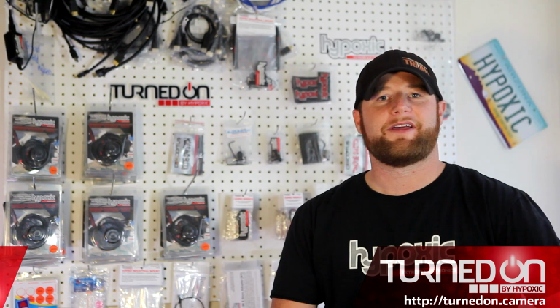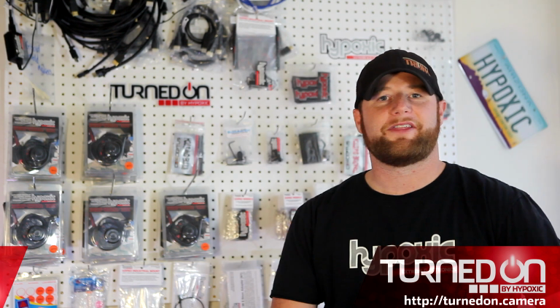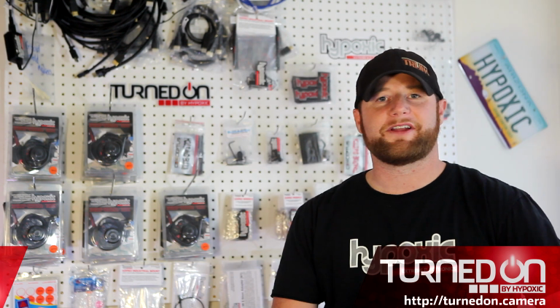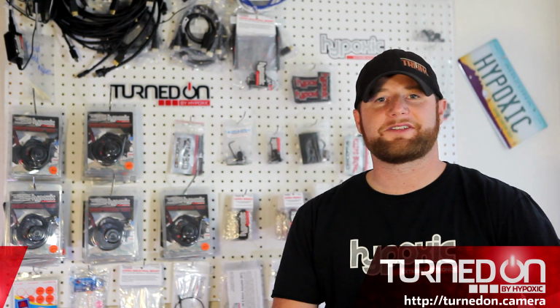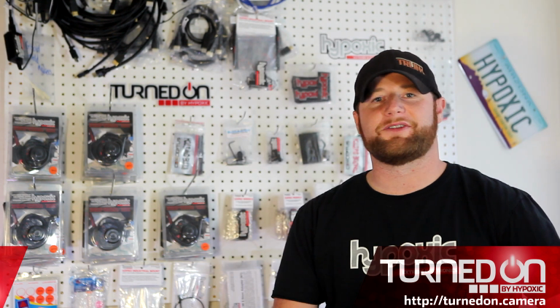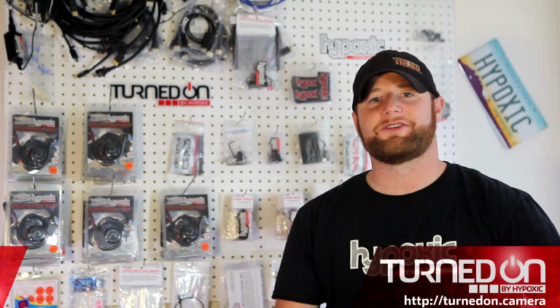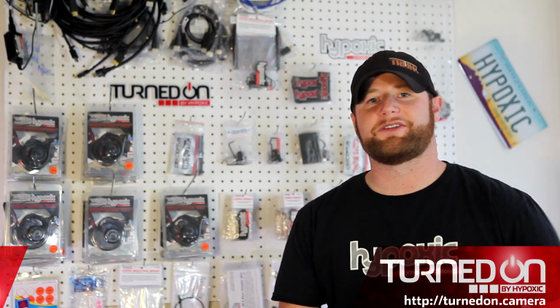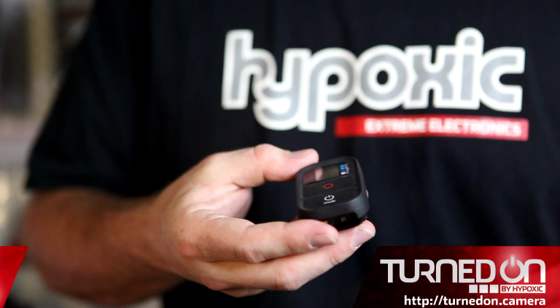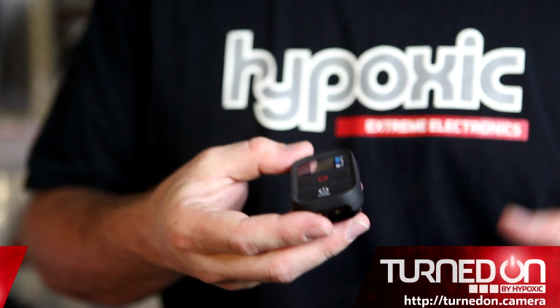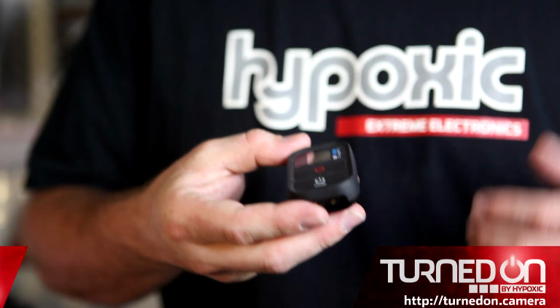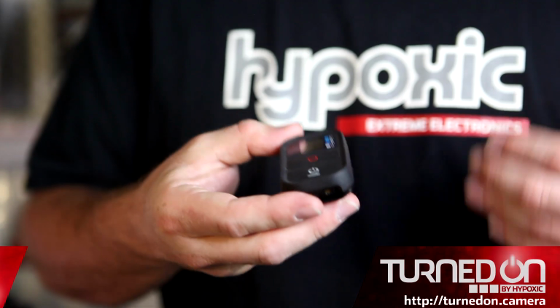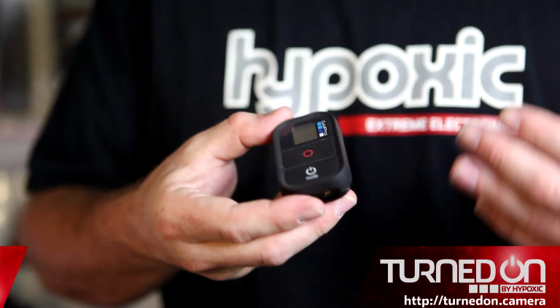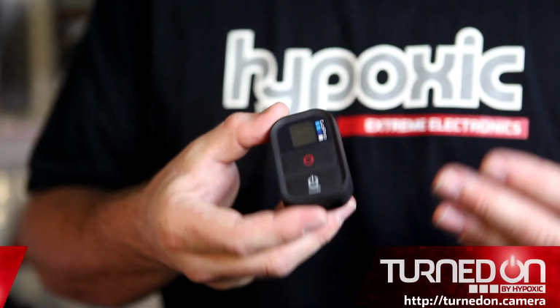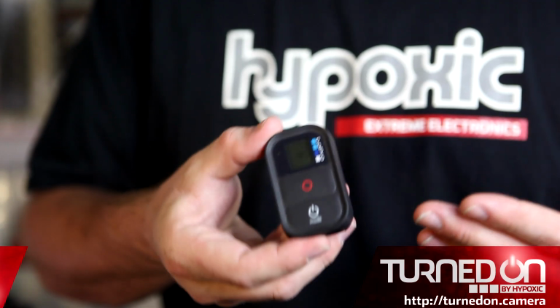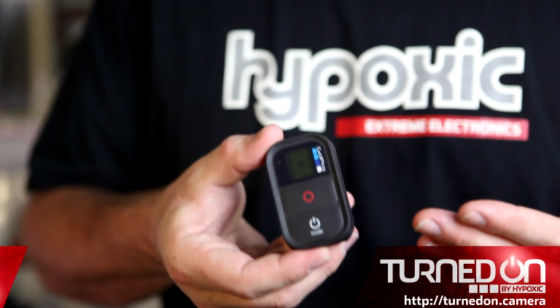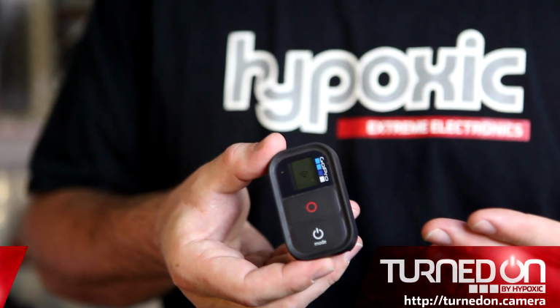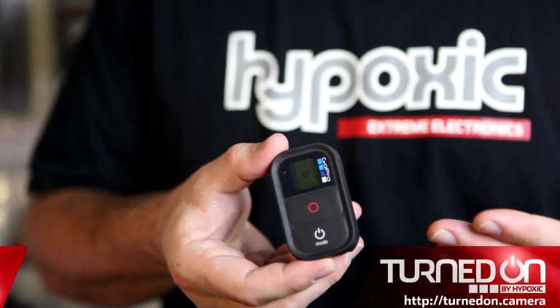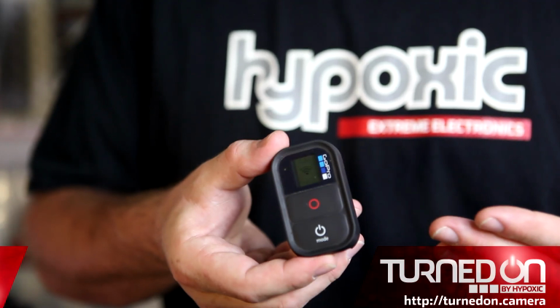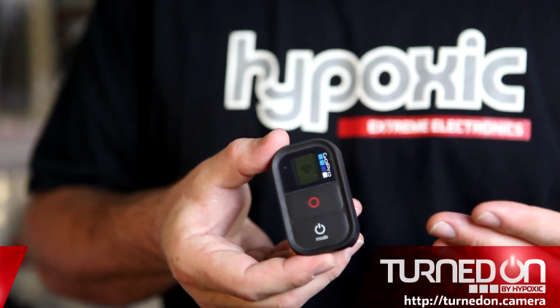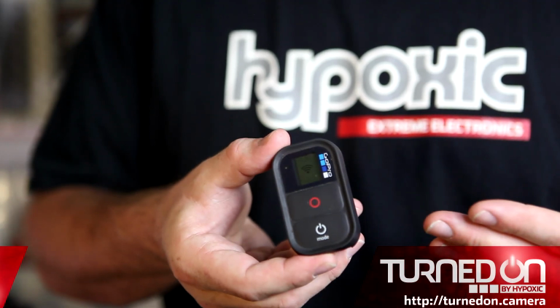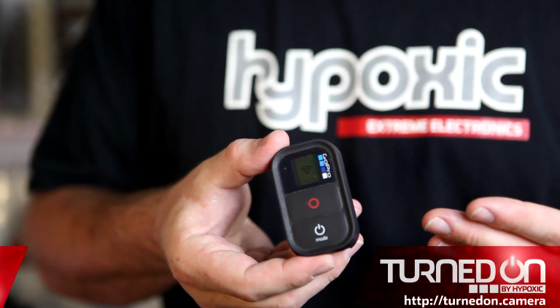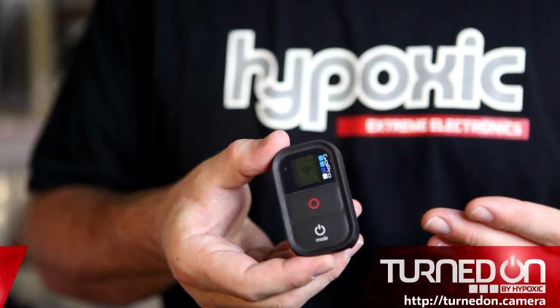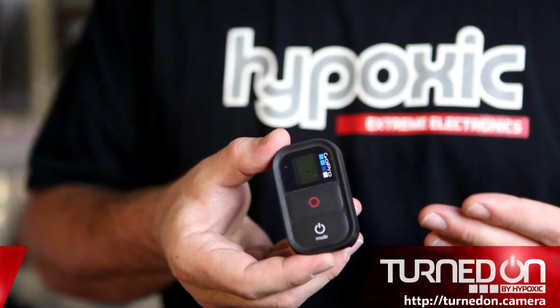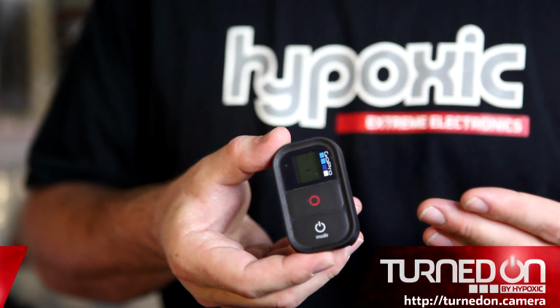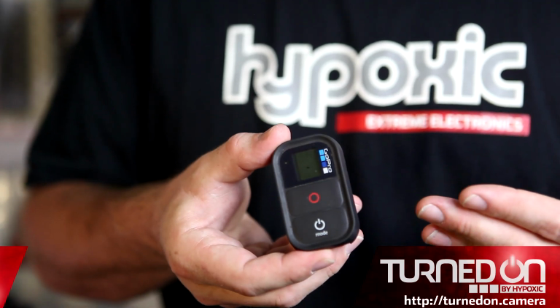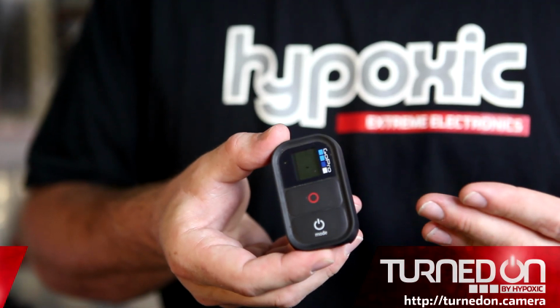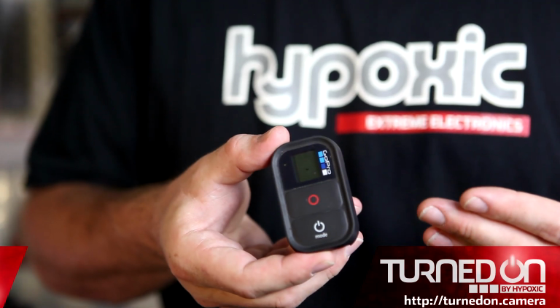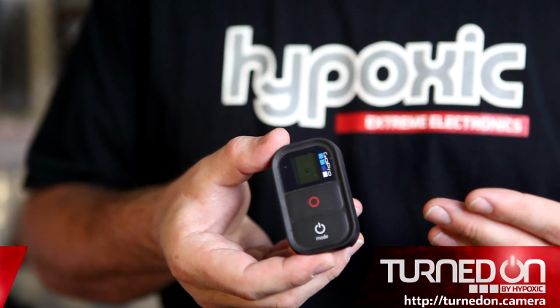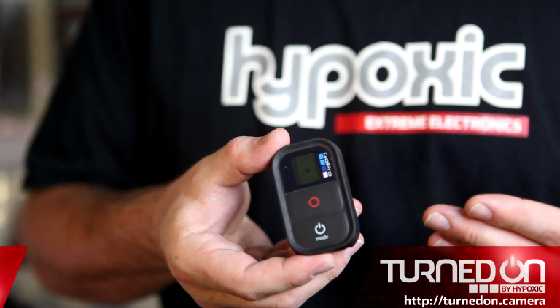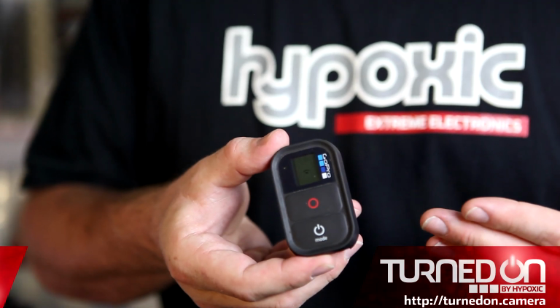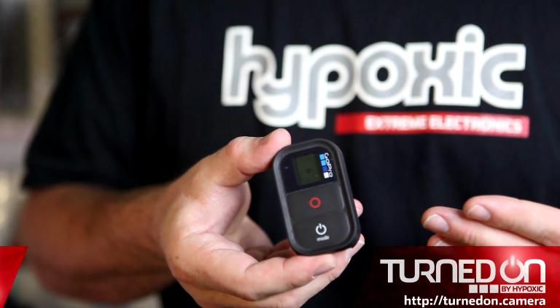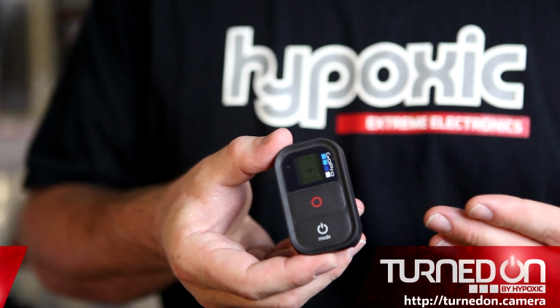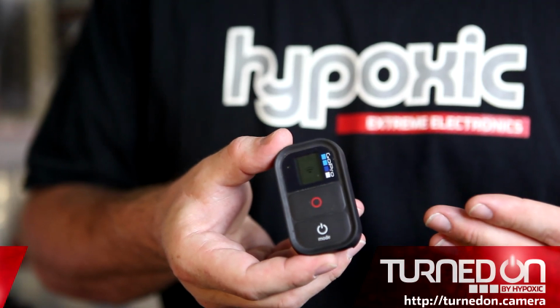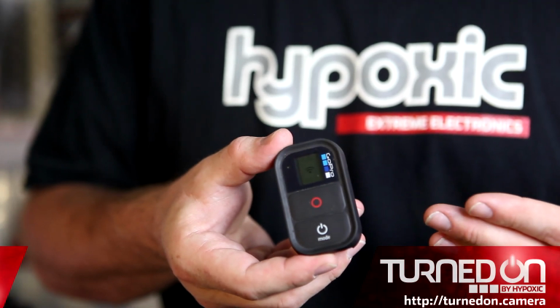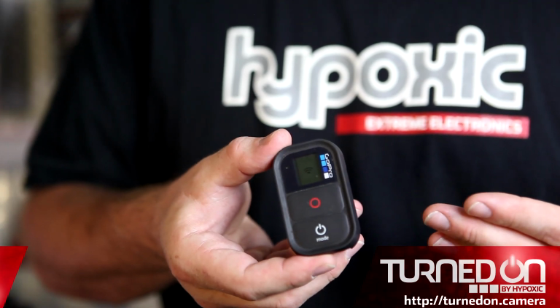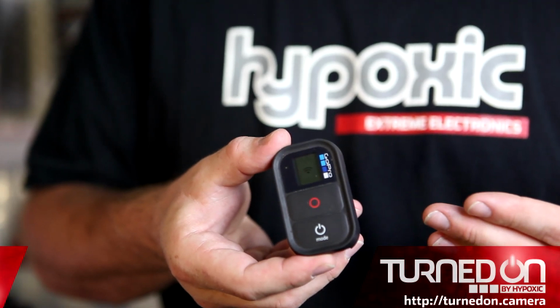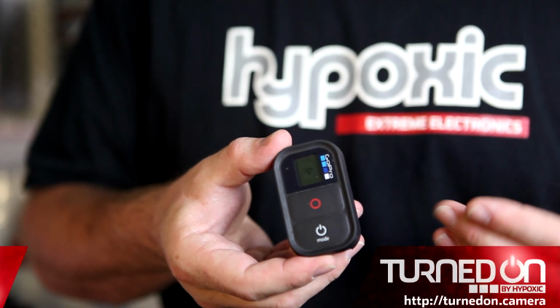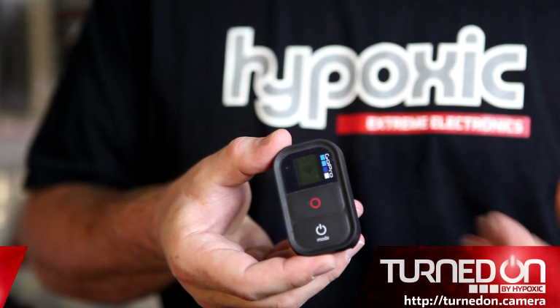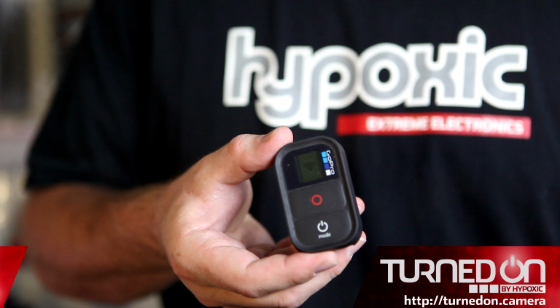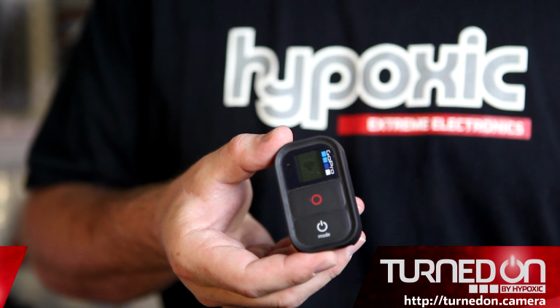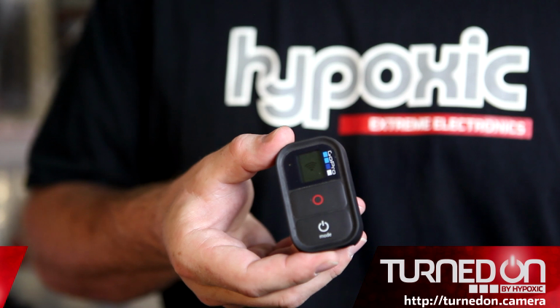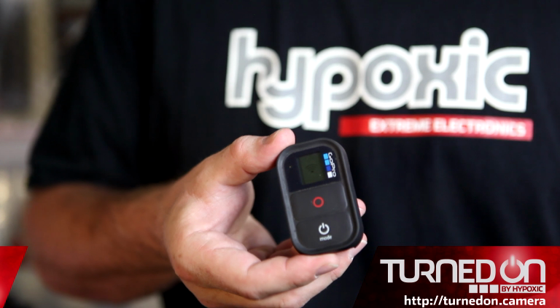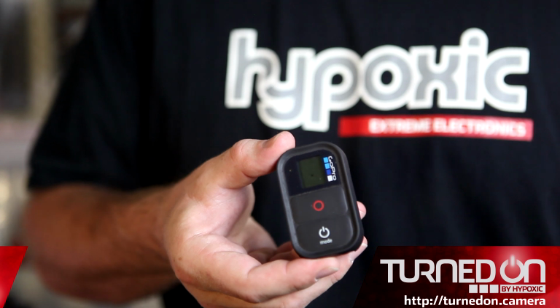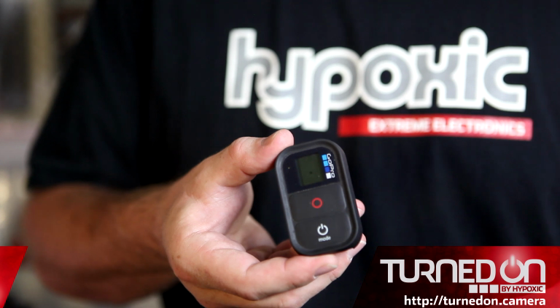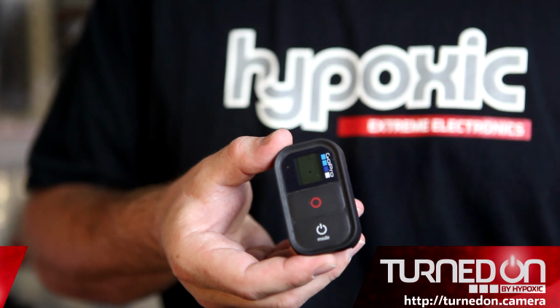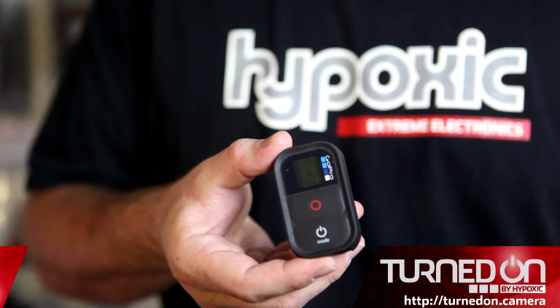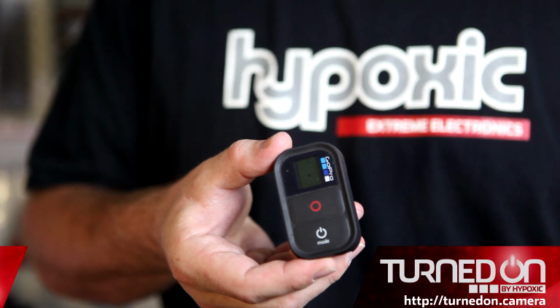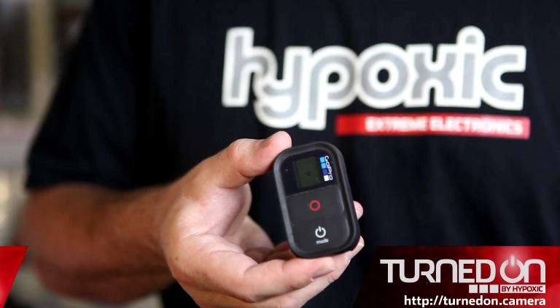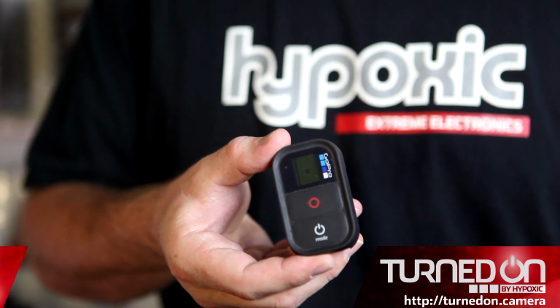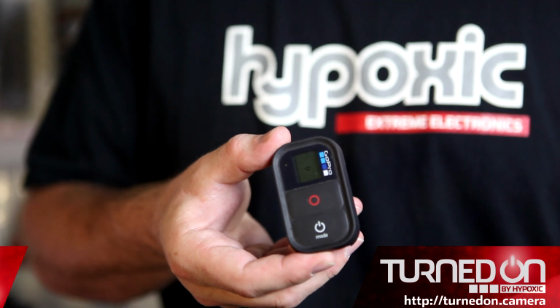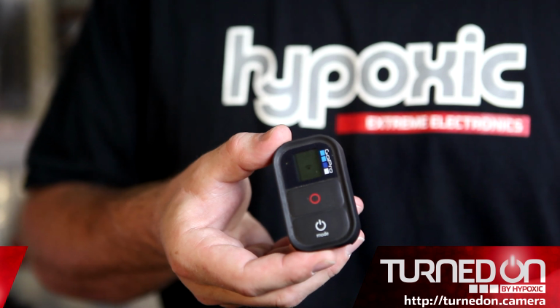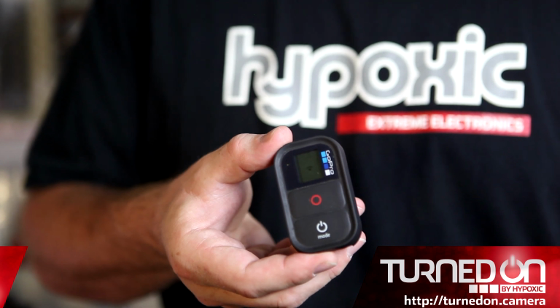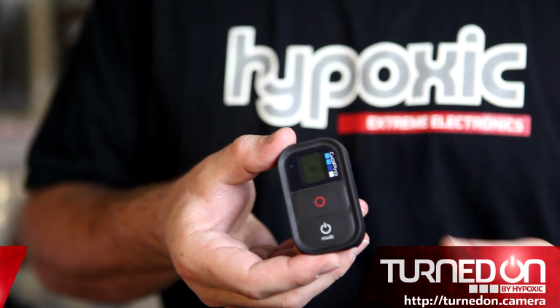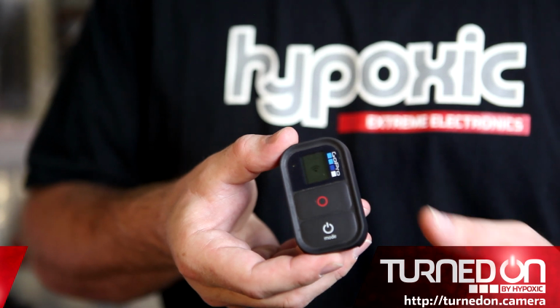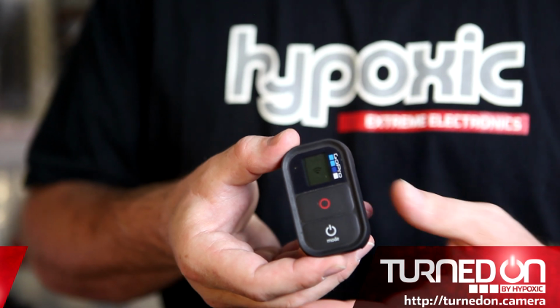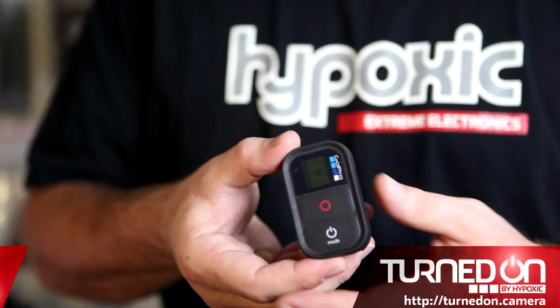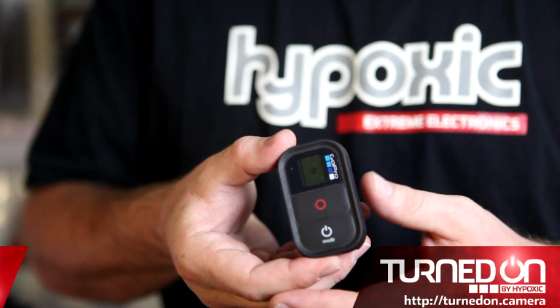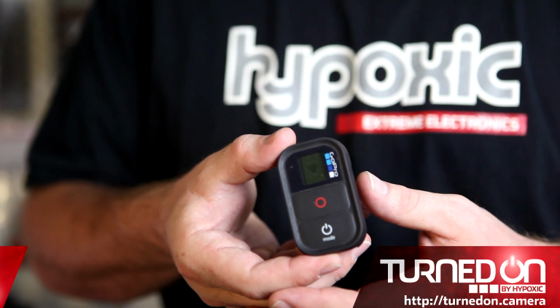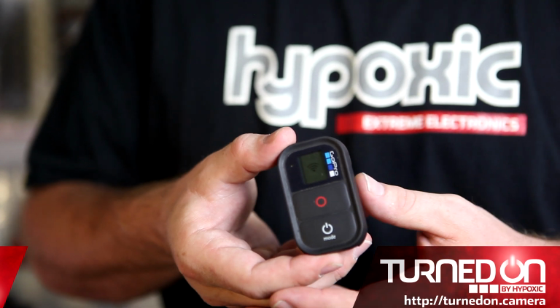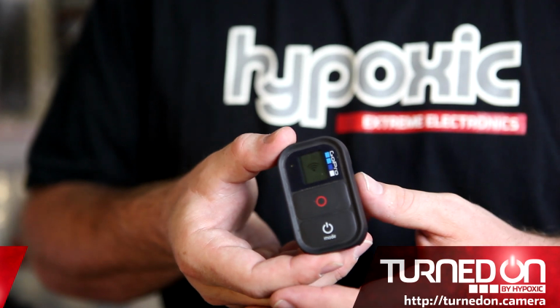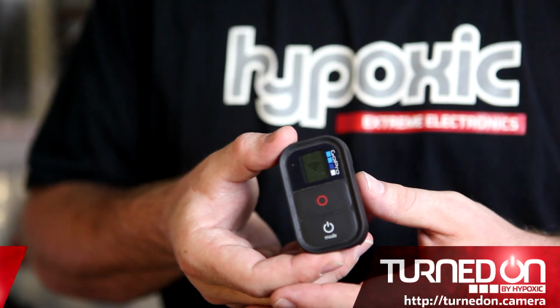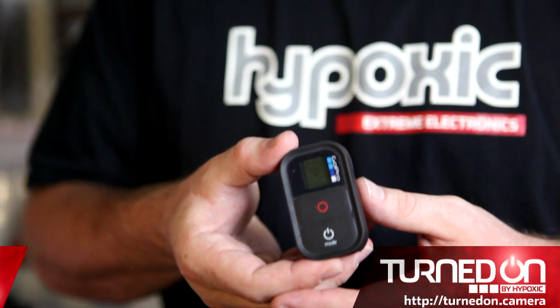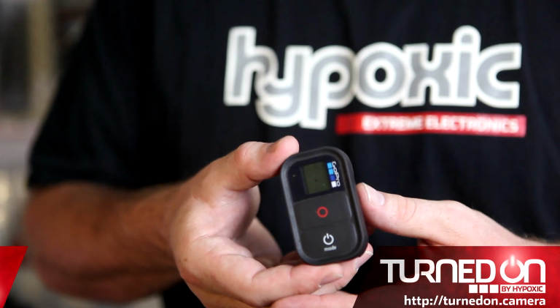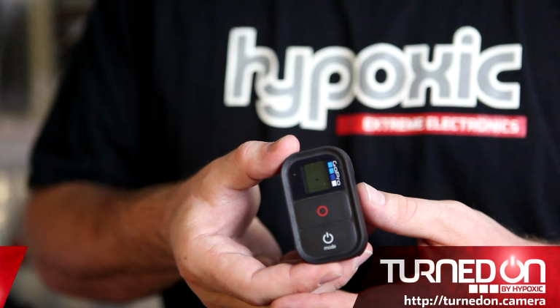Their solution, the Wi-Fi remote, is unreliable, it needs to be charged, and you have to take your eyes off the action.